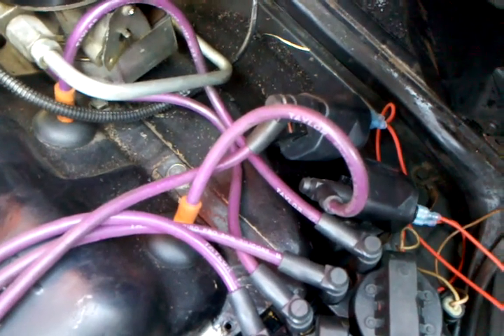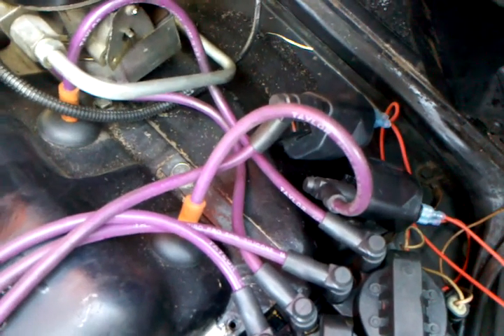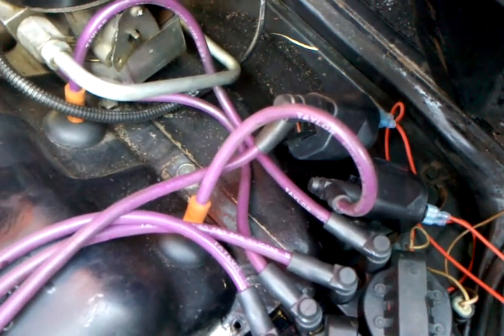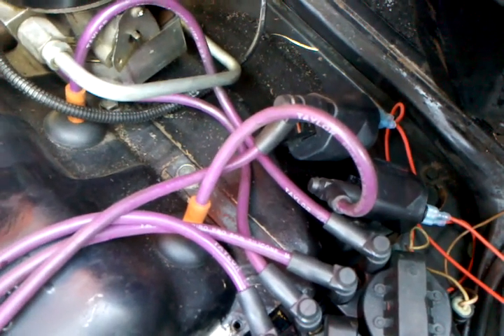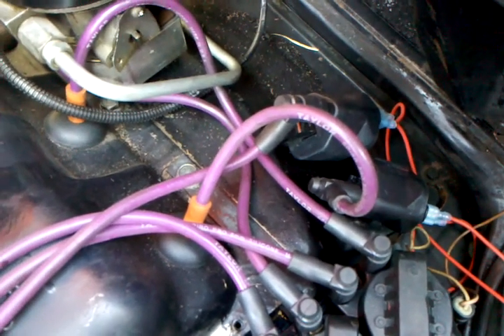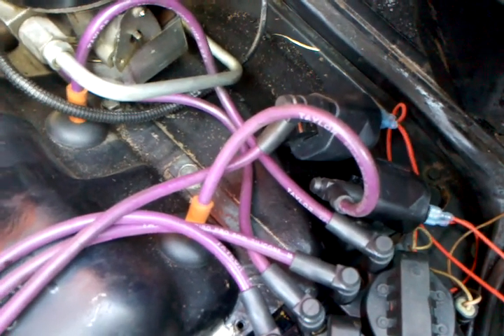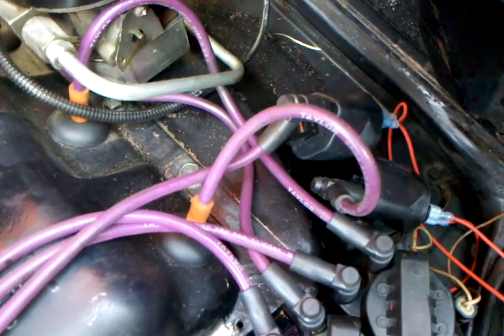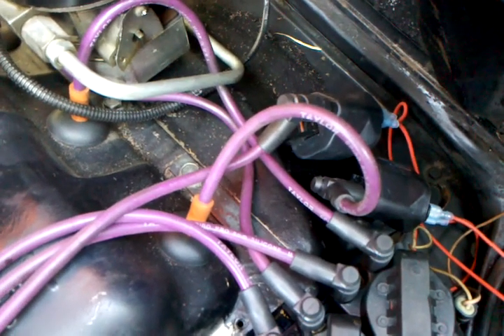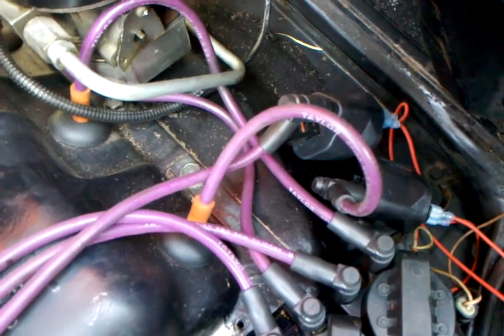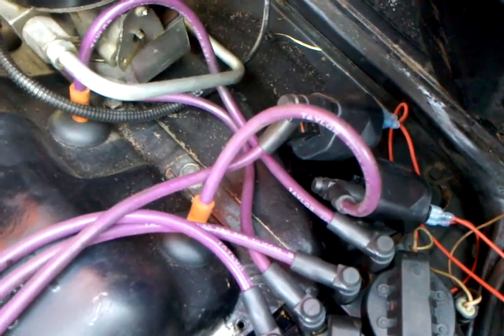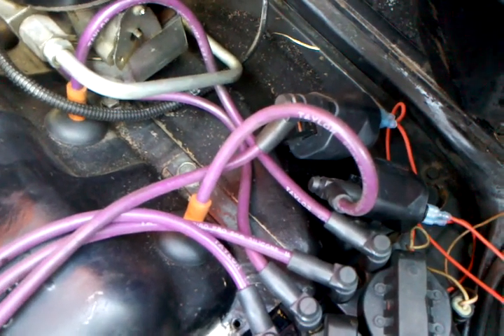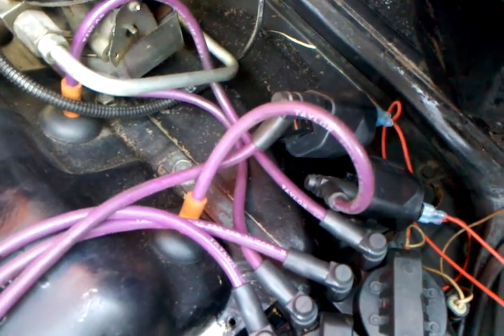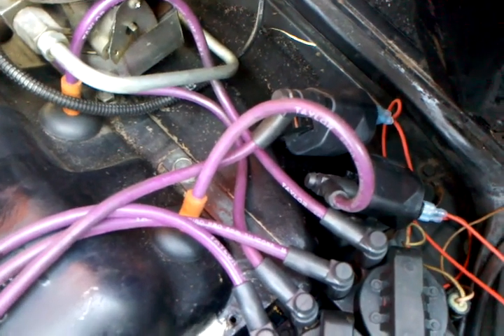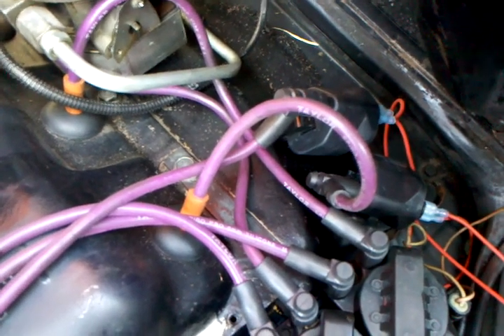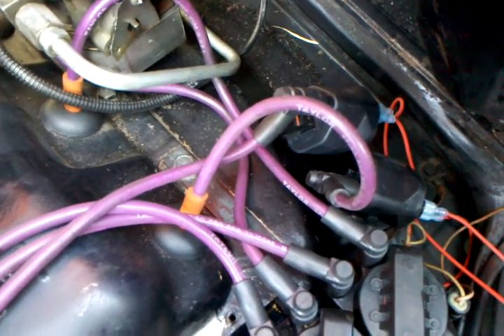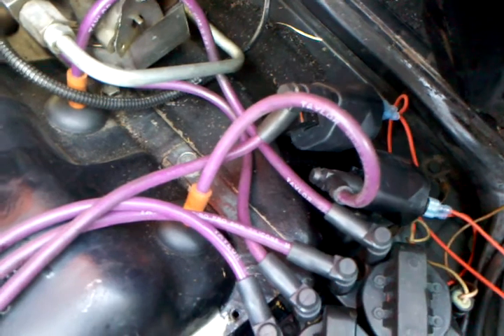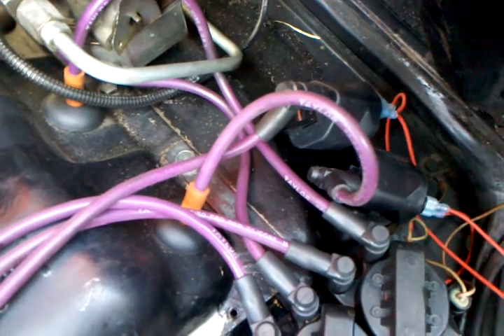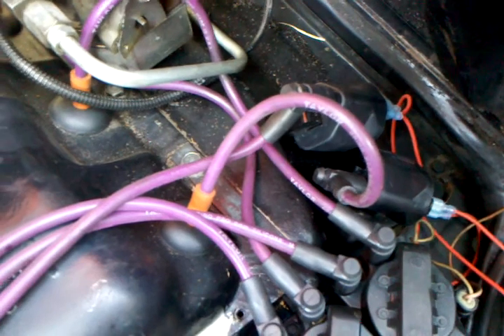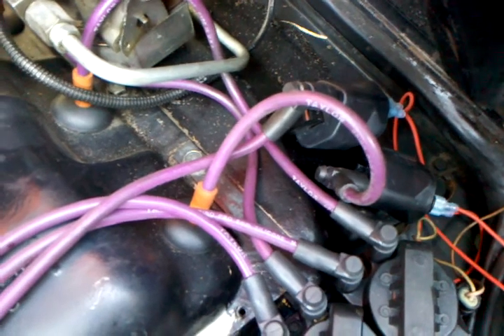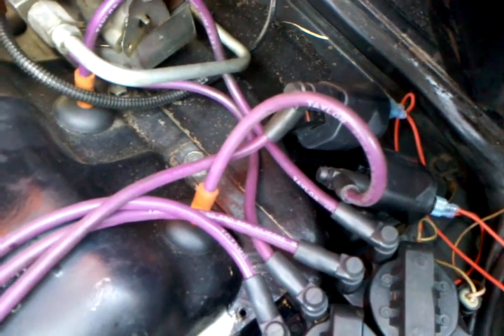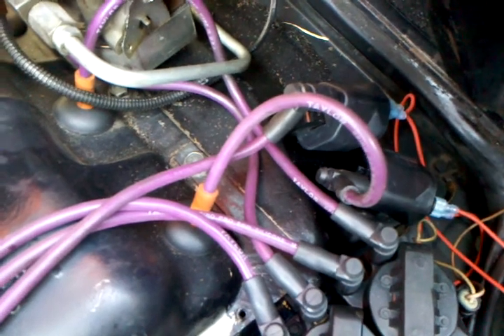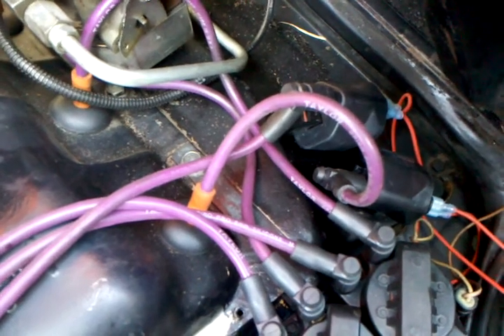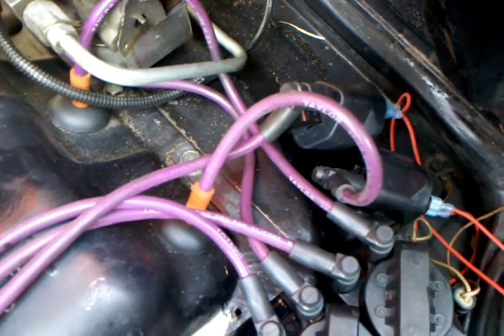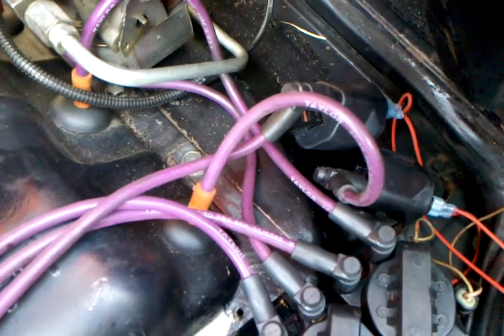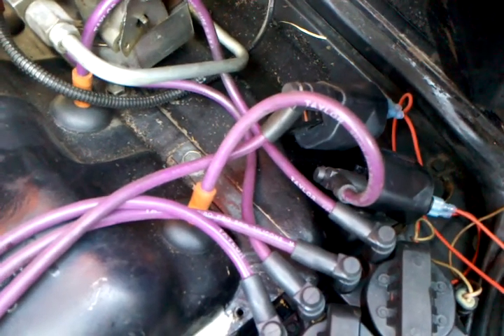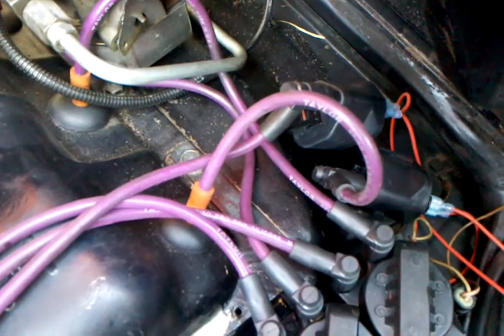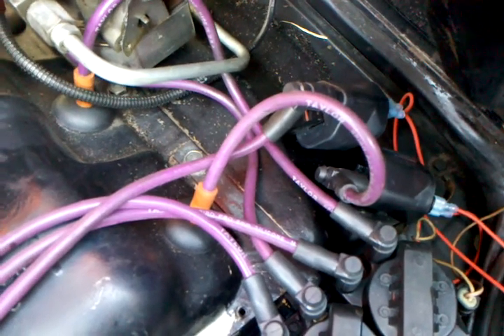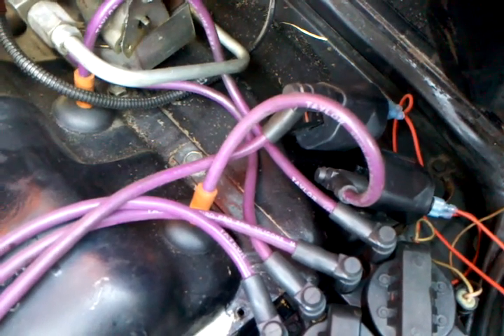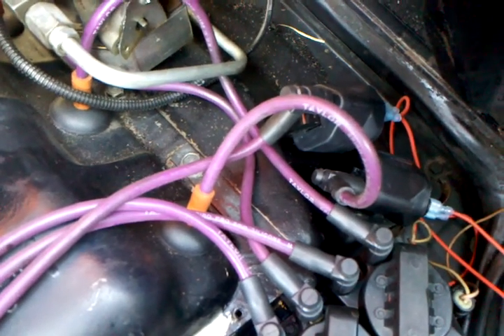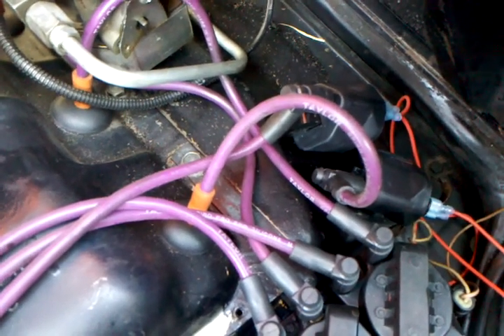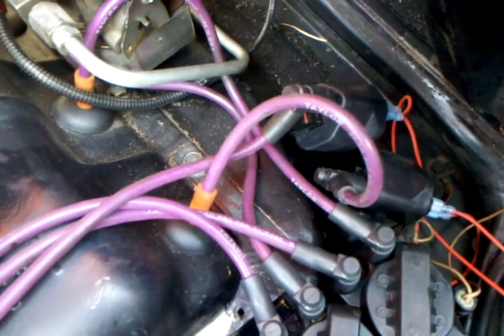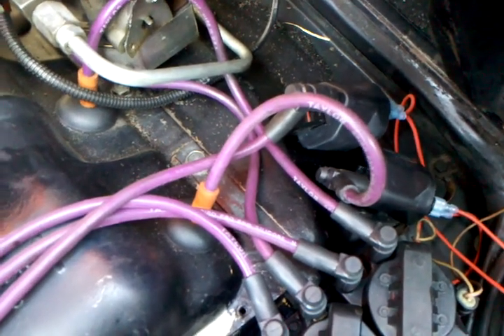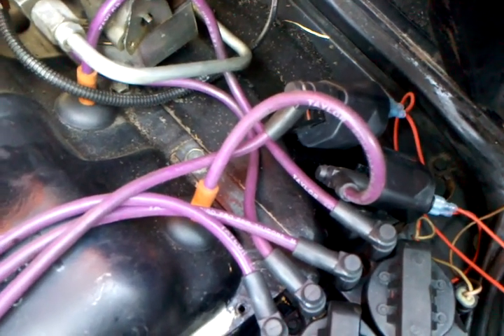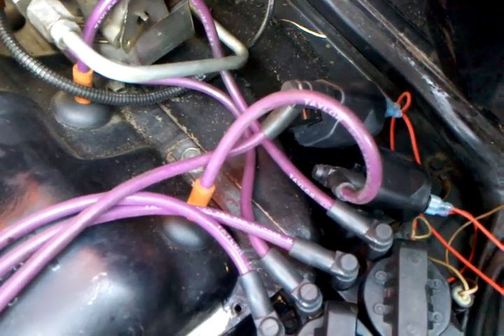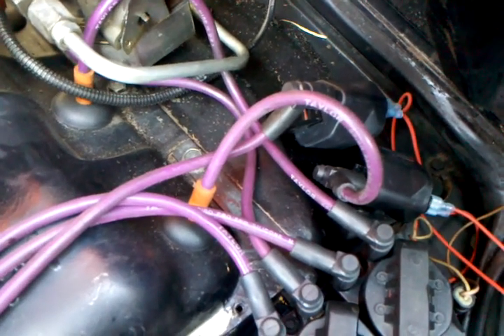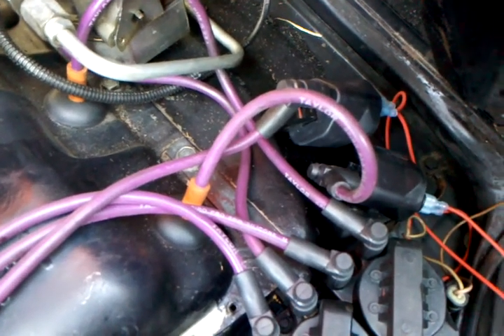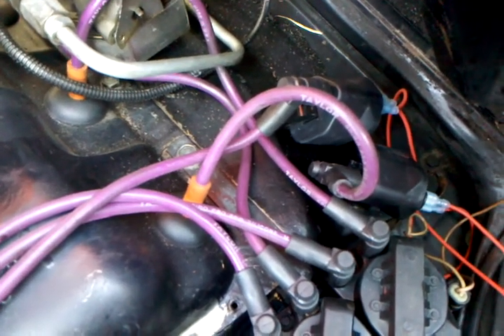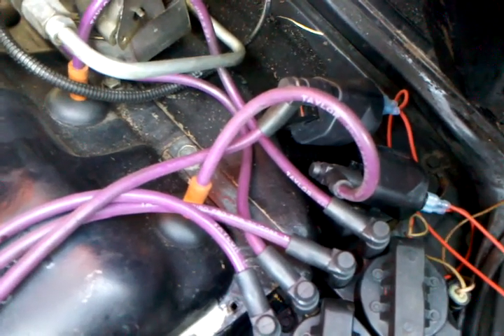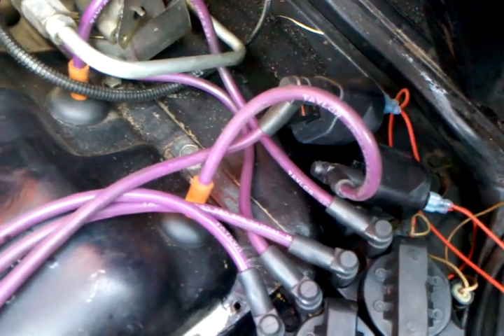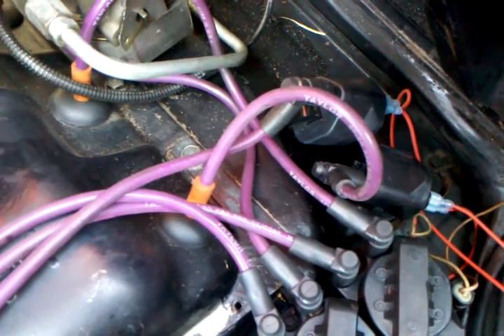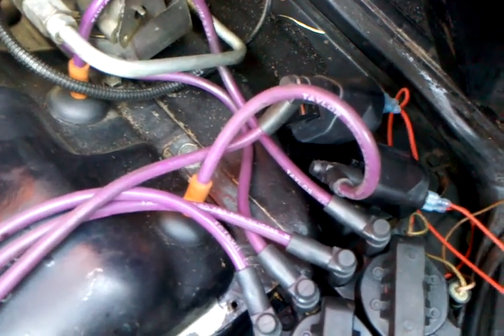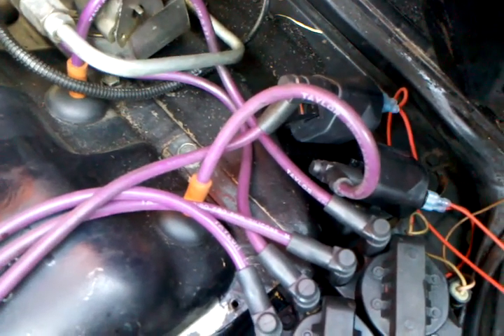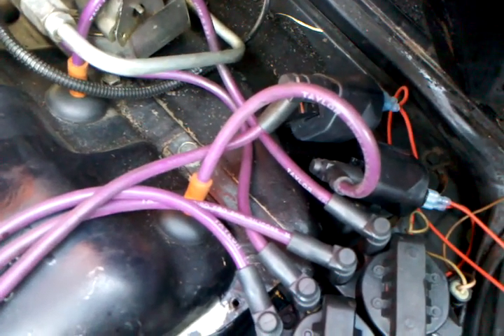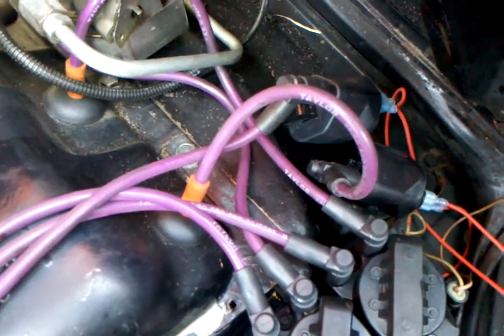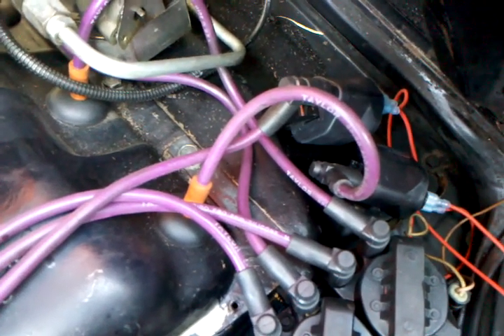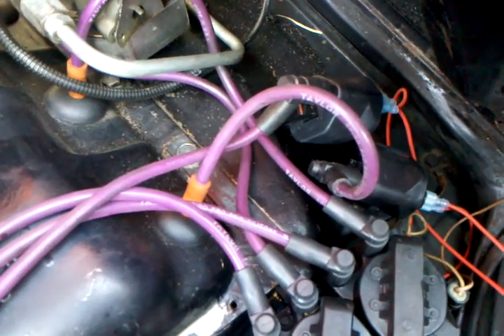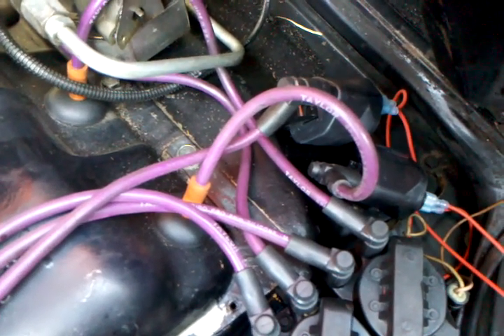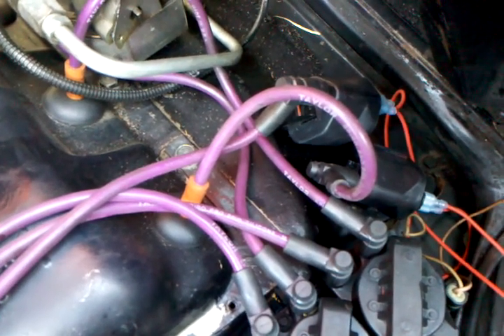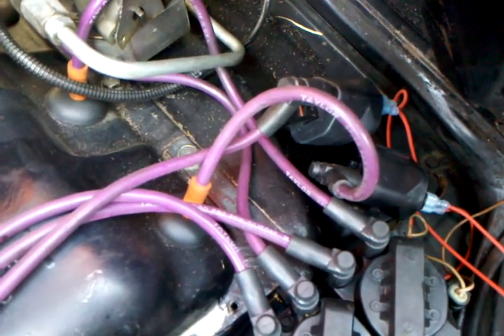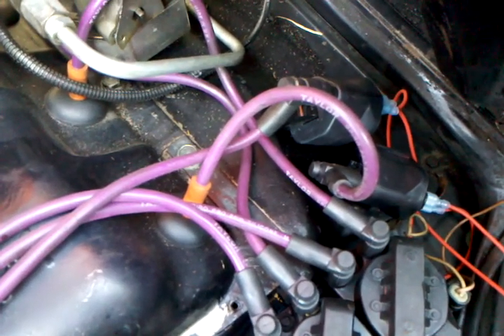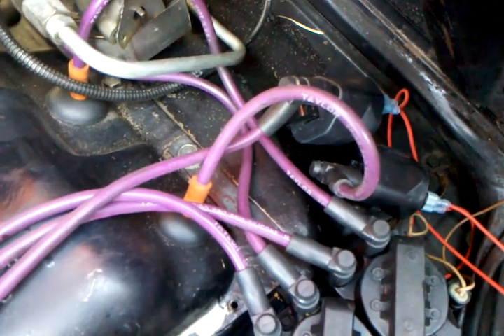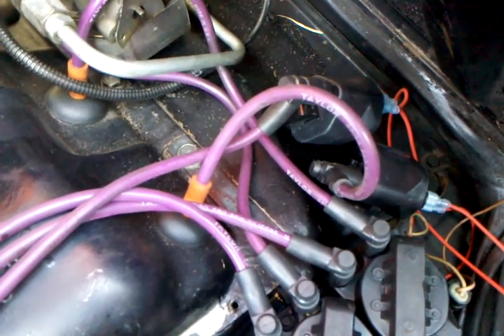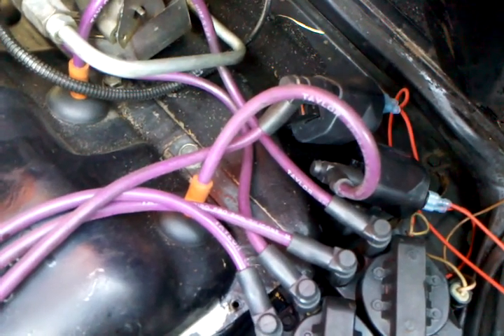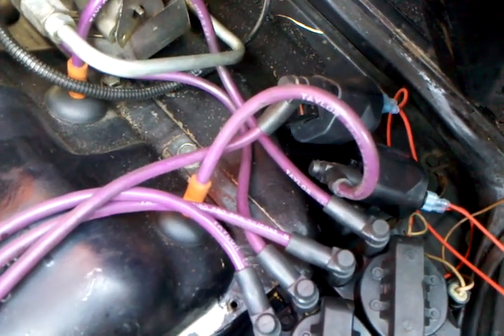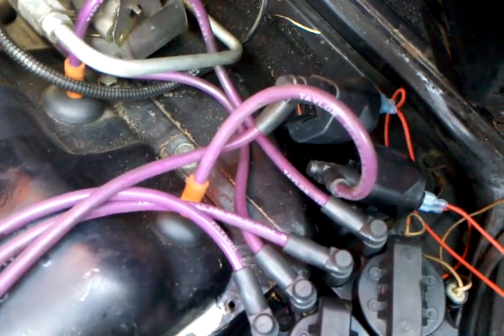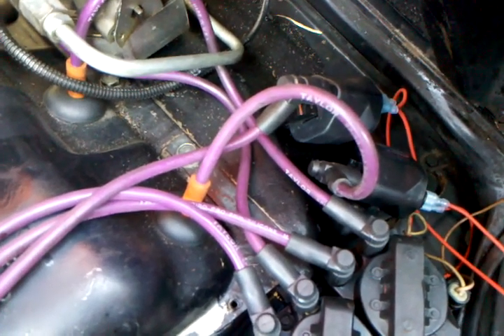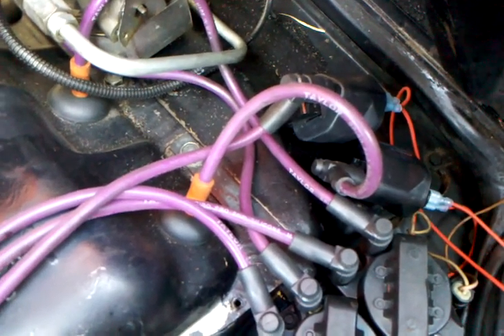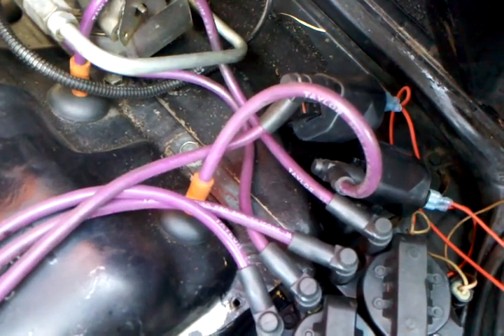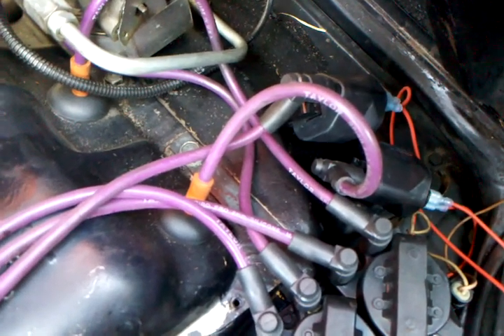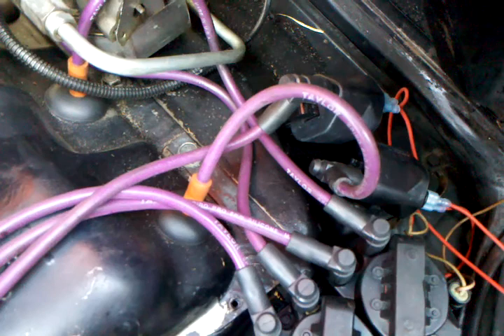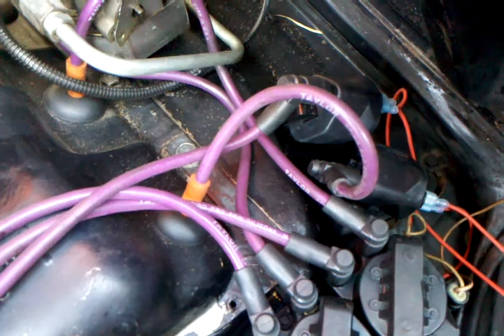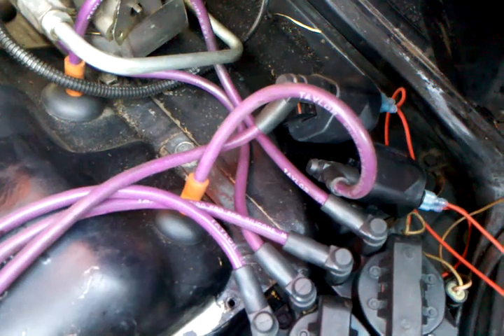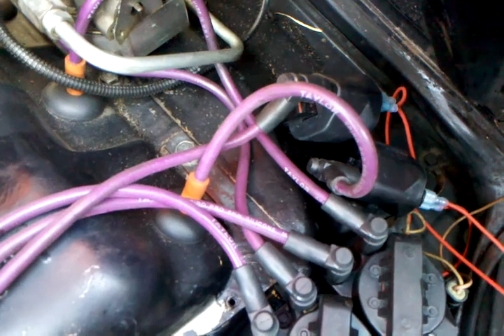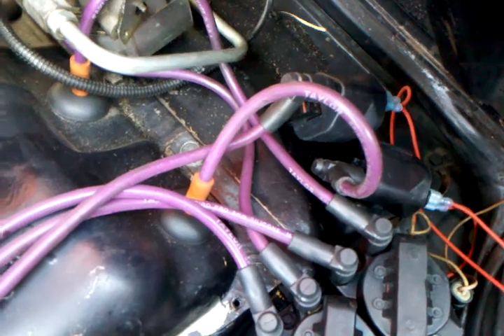Big advantage? No. Is it cool? Yeah. We're back to one coil per plug.